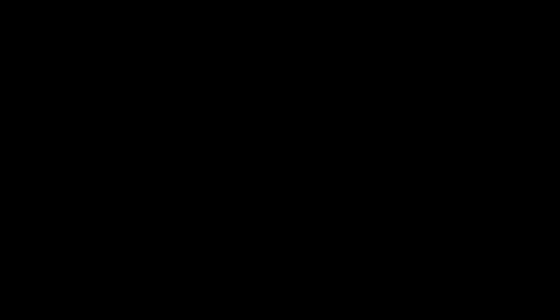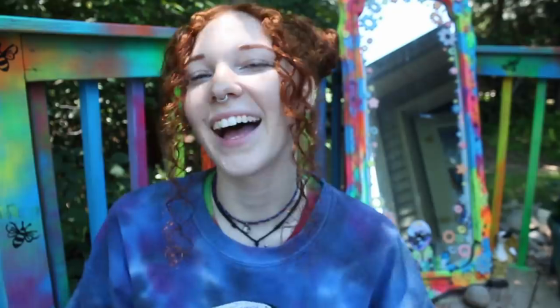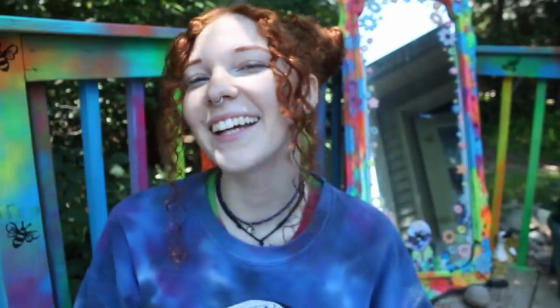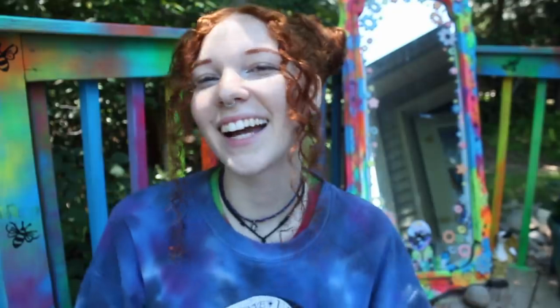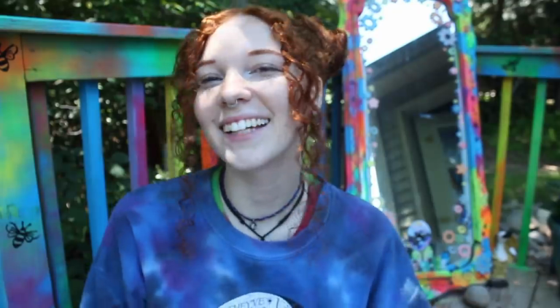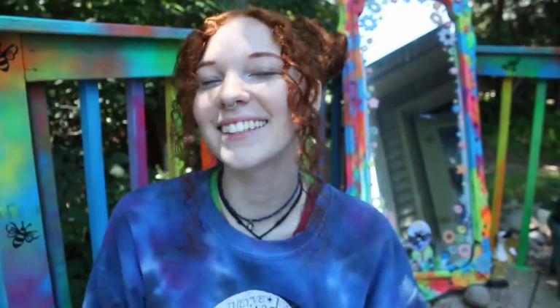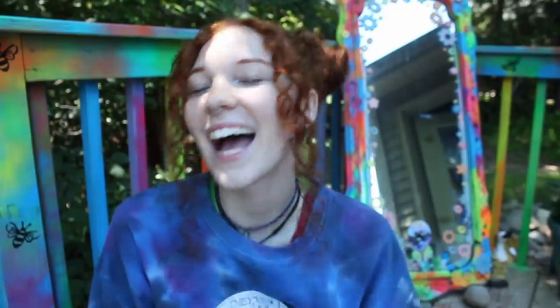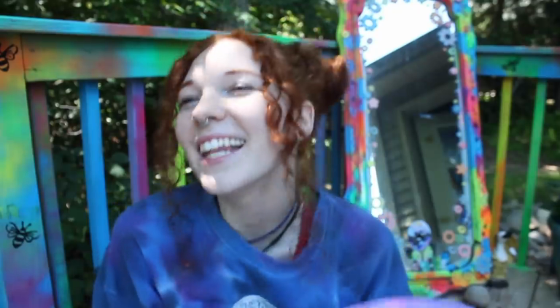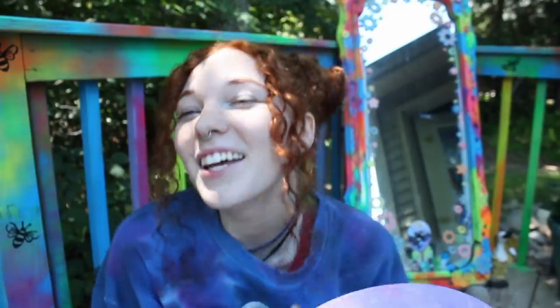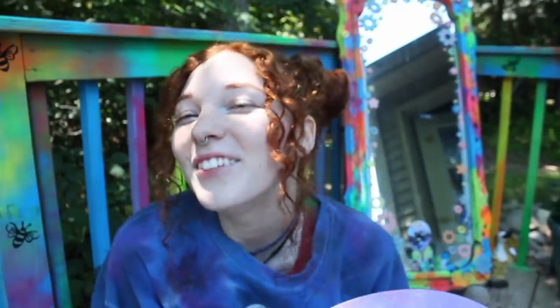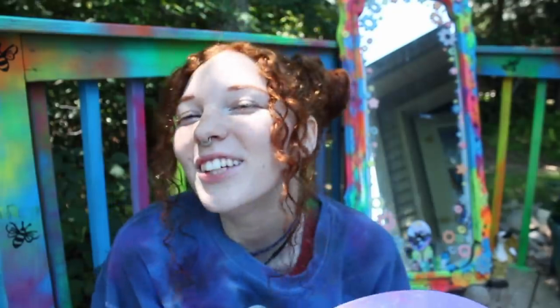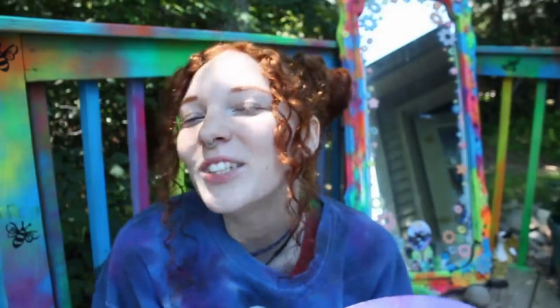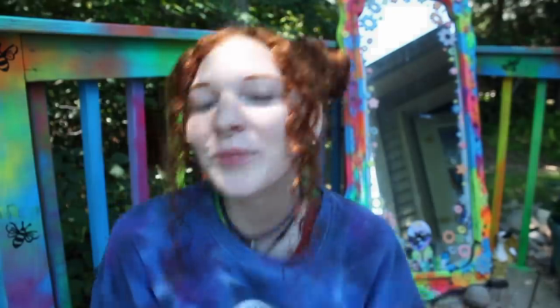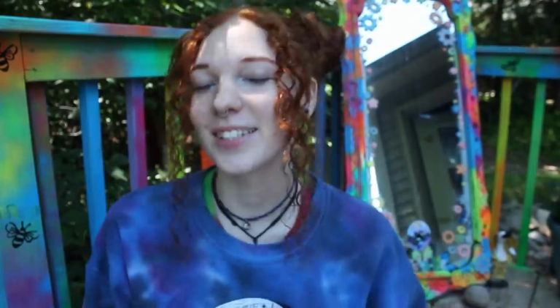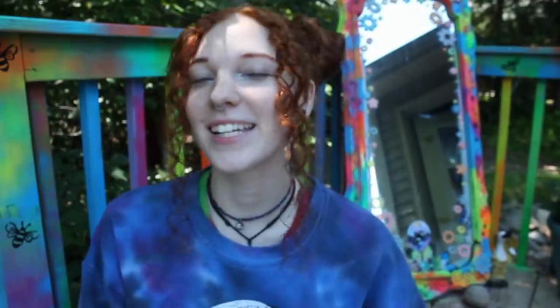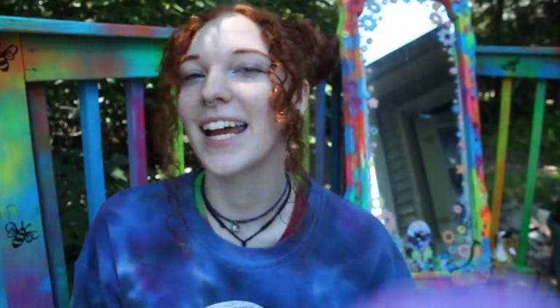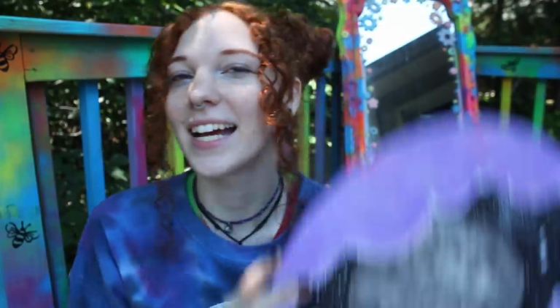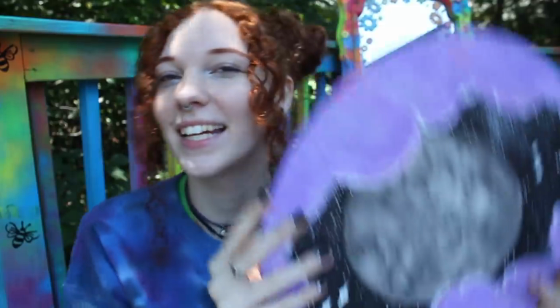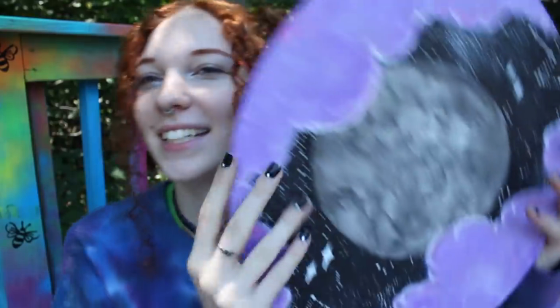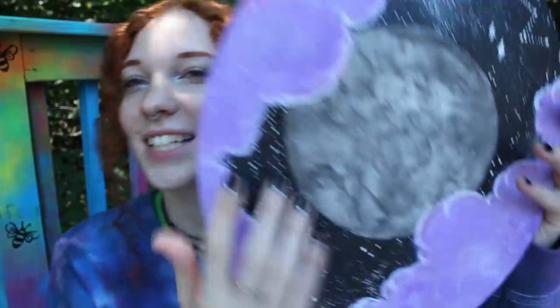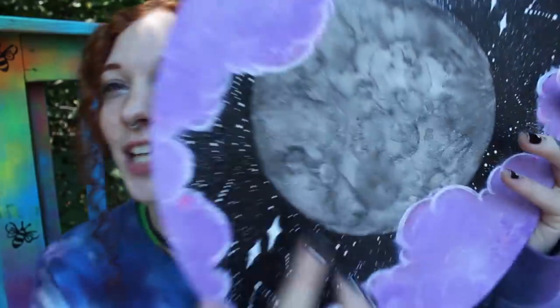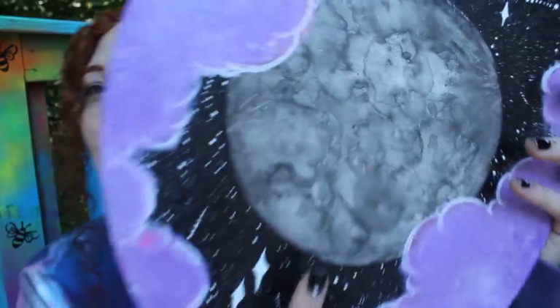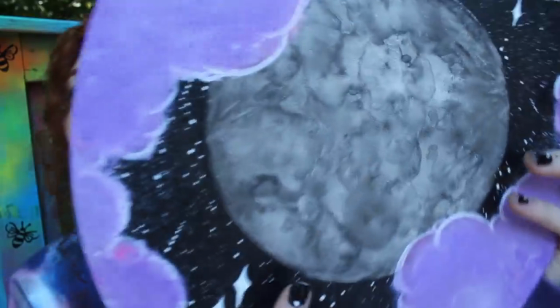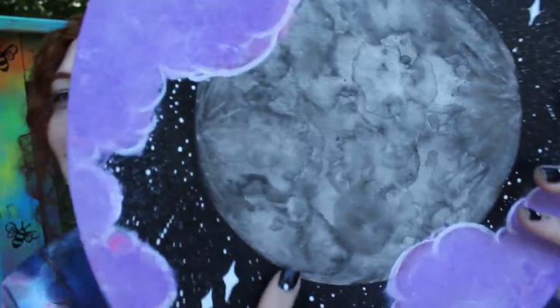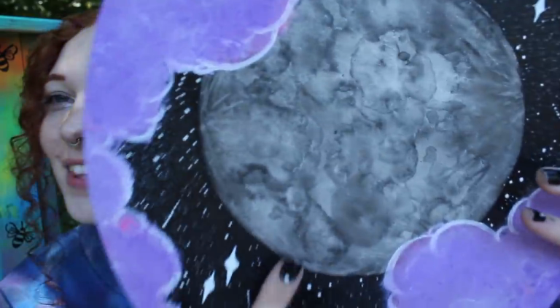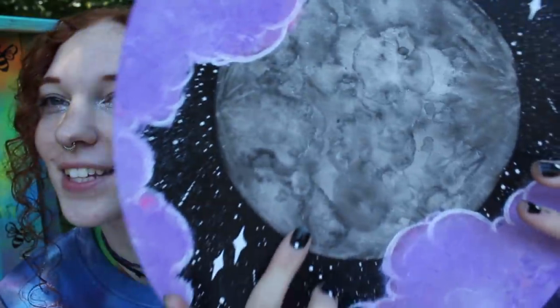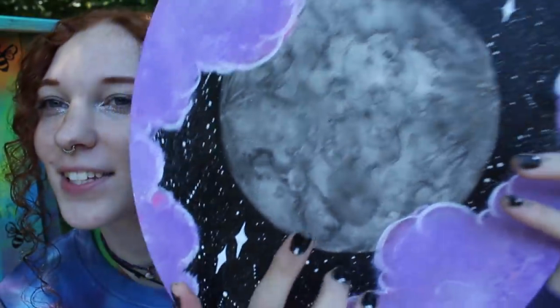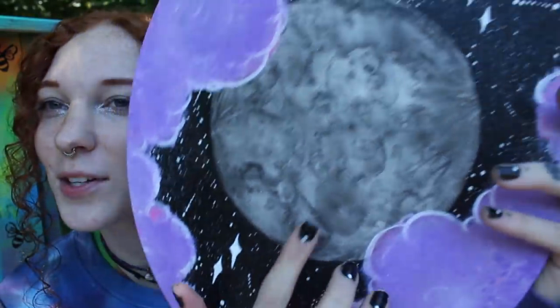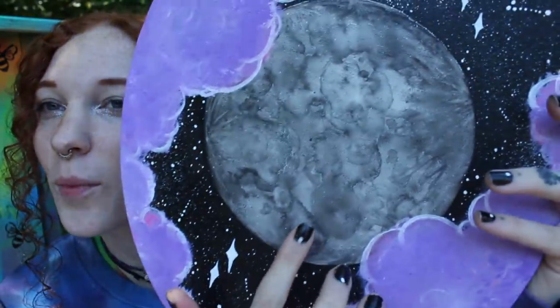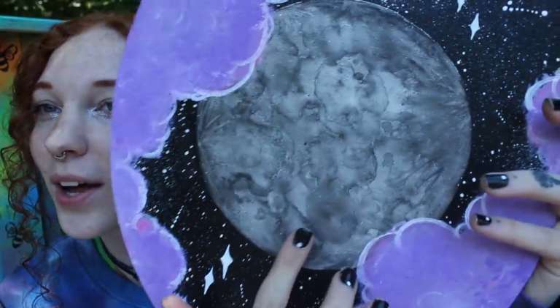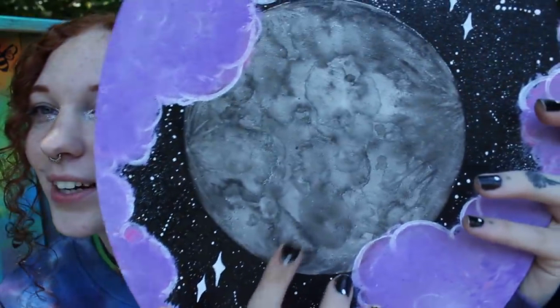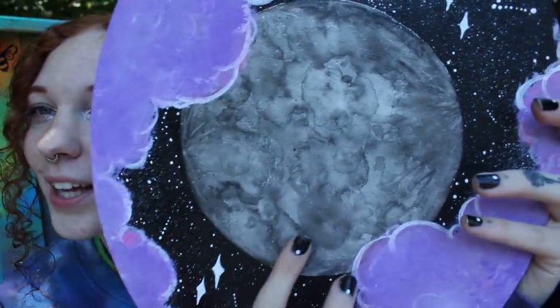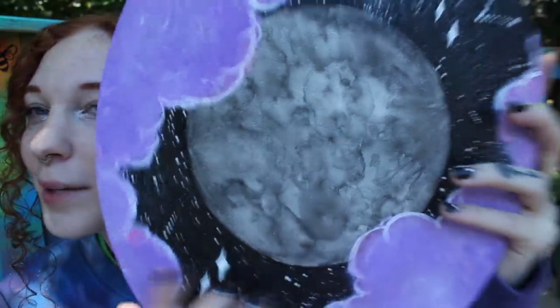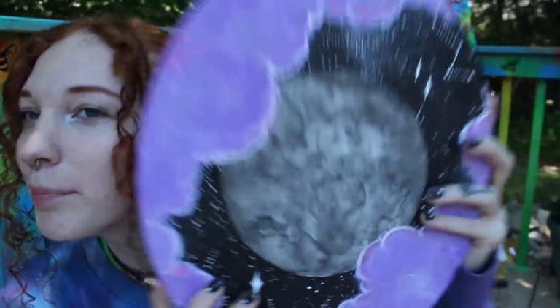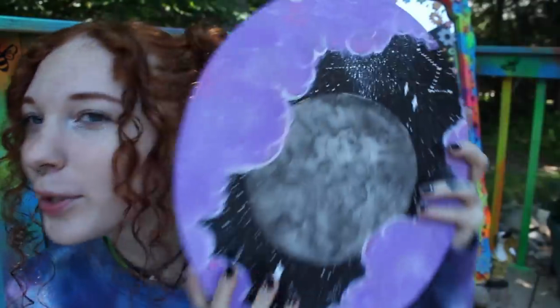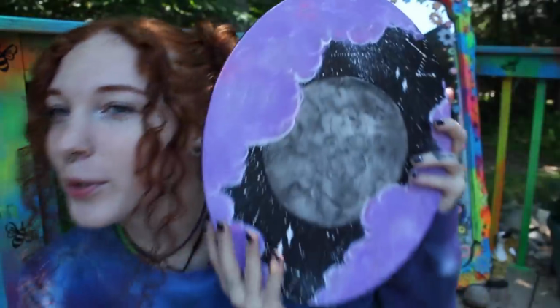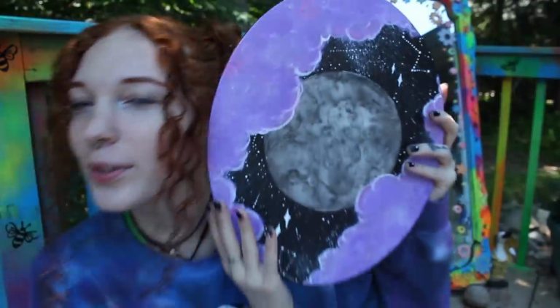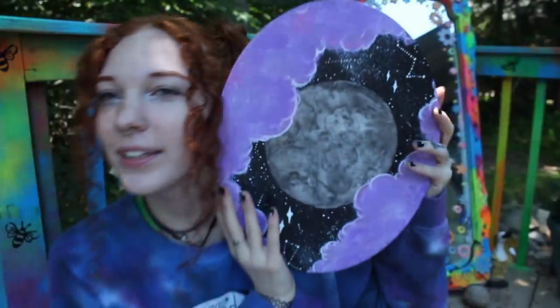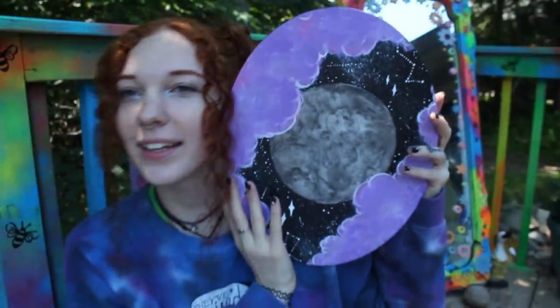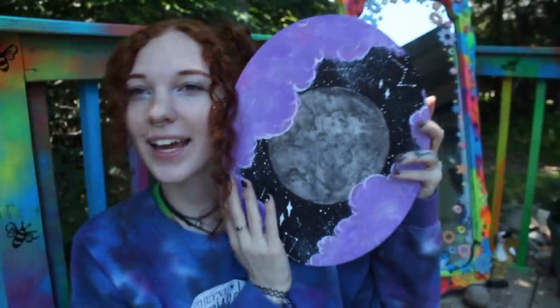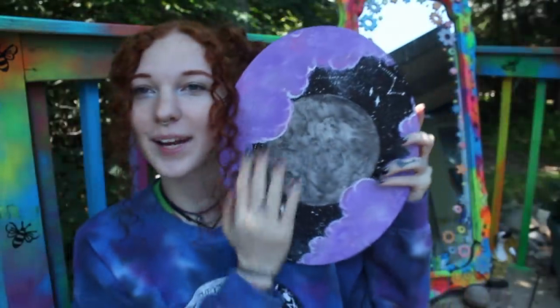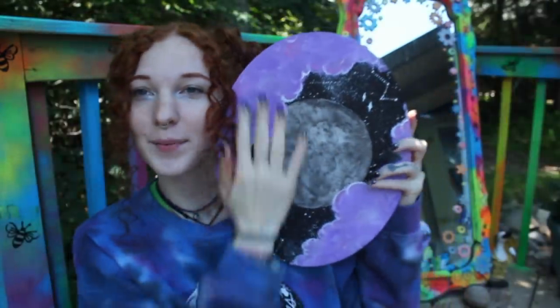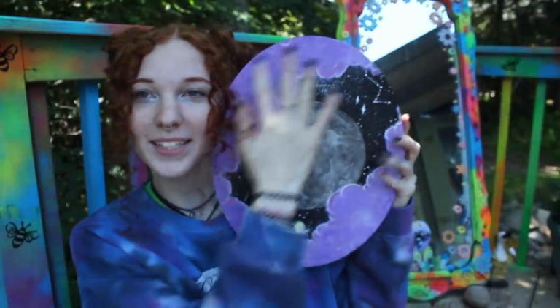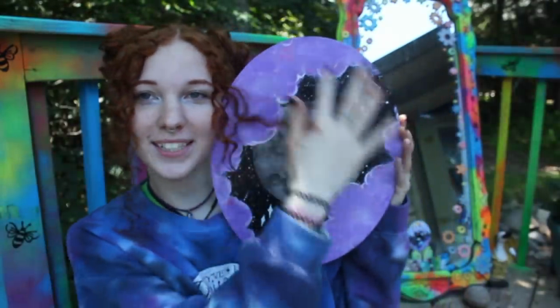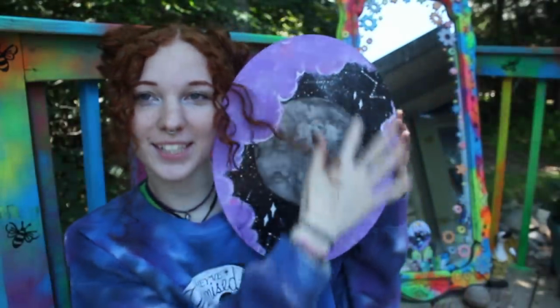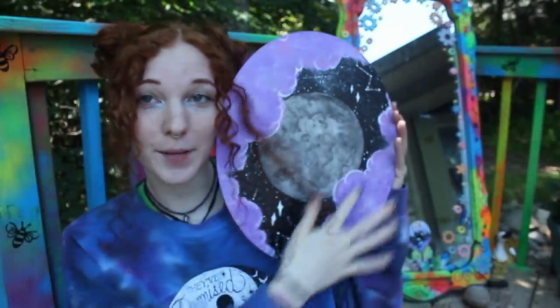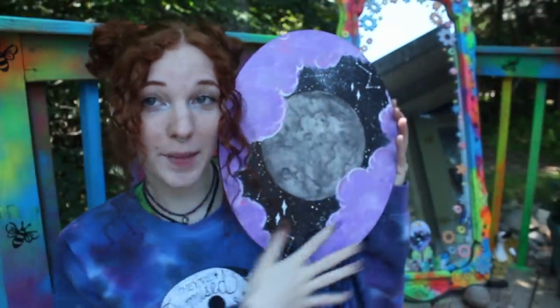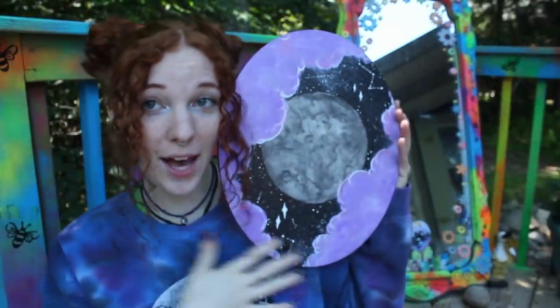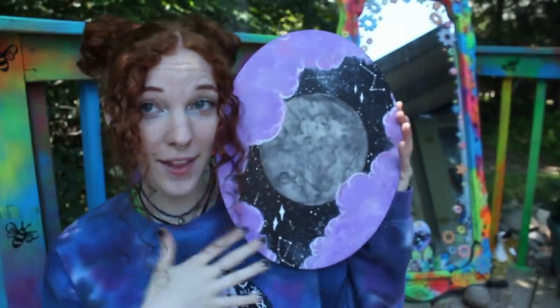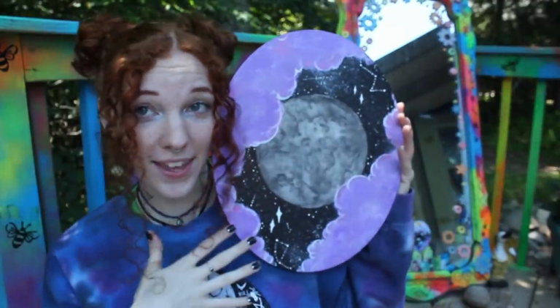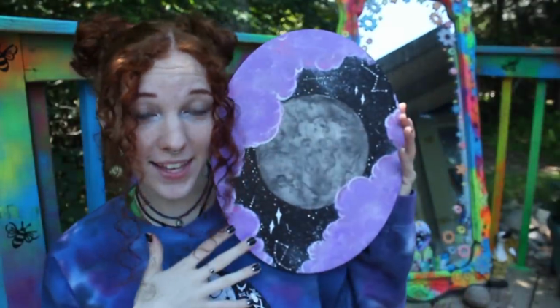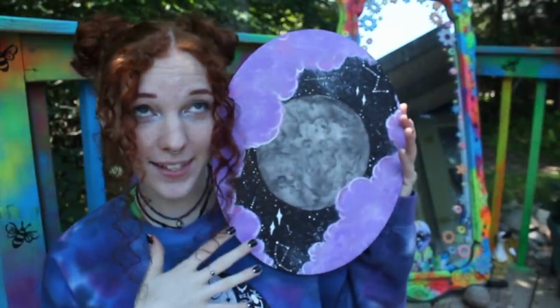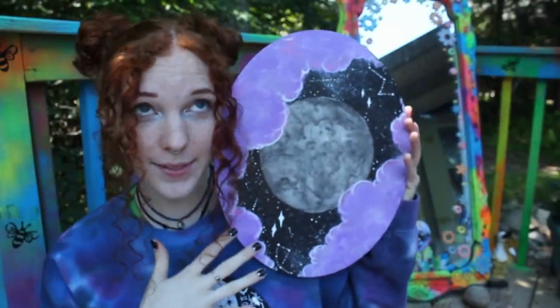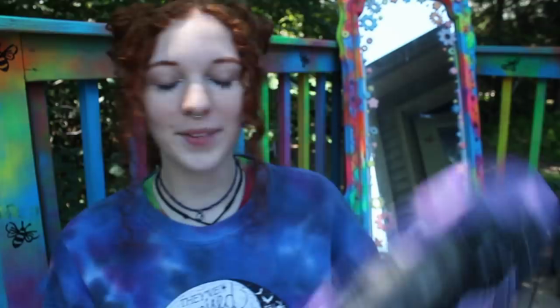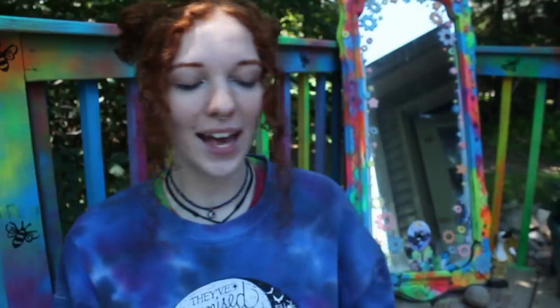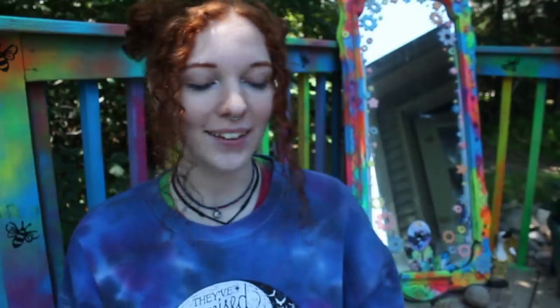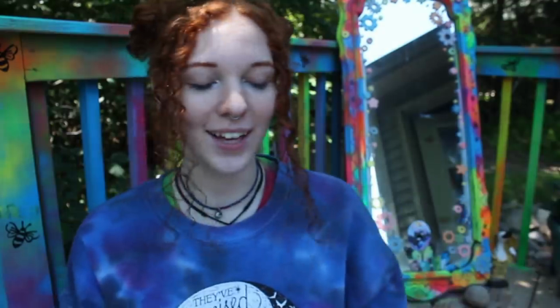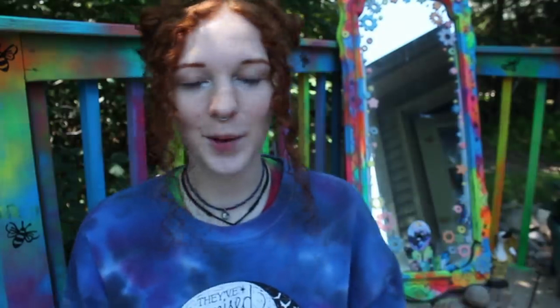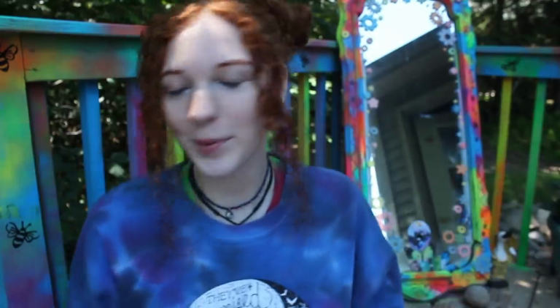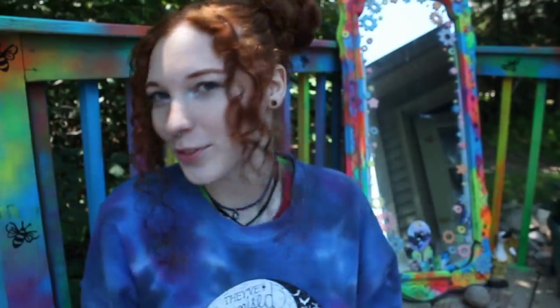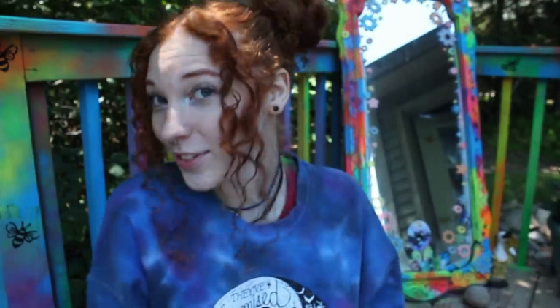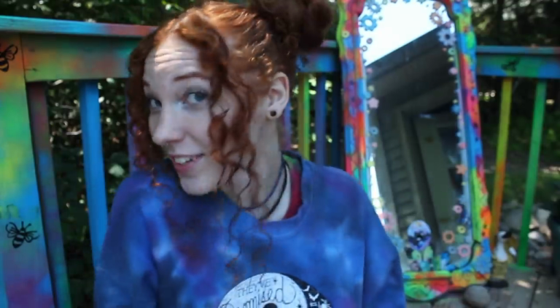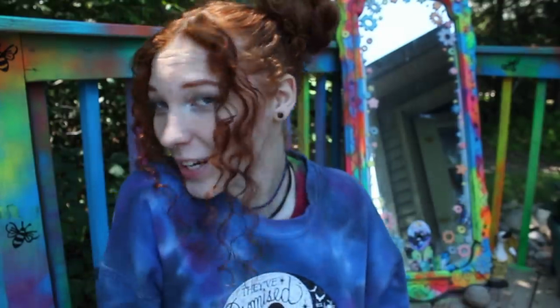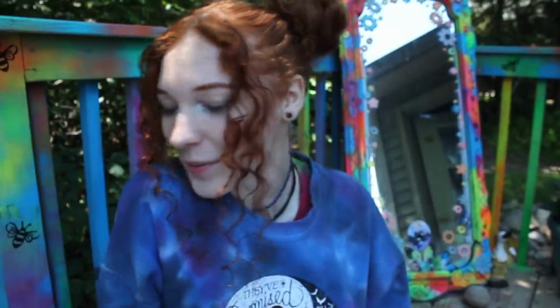Hi guys, I love you. Today I'm going to teach you how to paint this little watercolor moon and I'm going to teach you how to paint all this. I hope you enjoy the video.